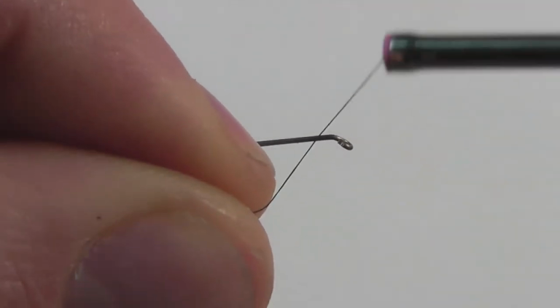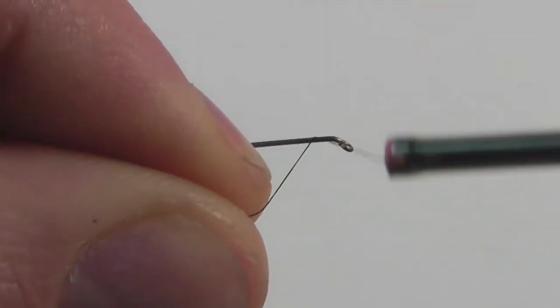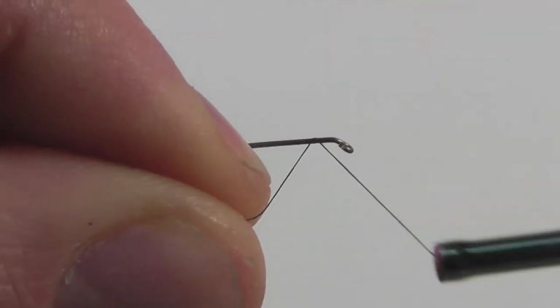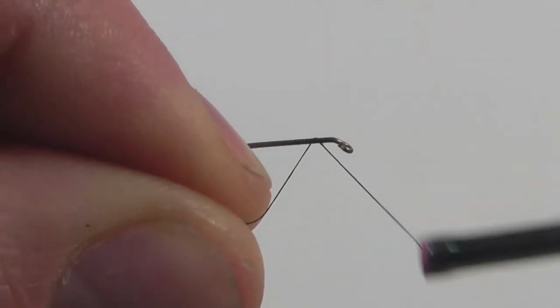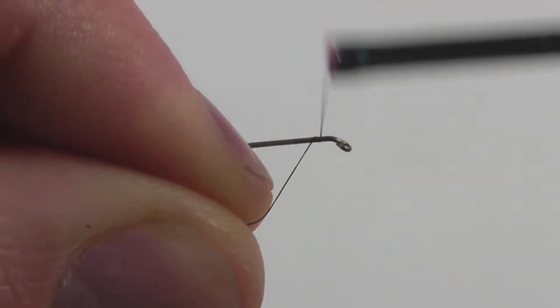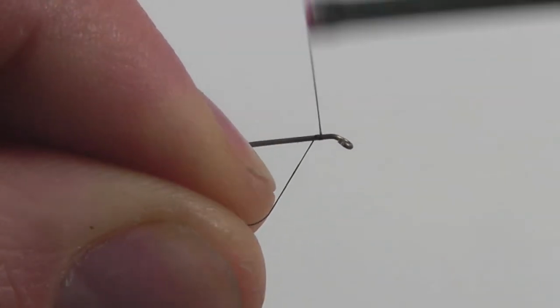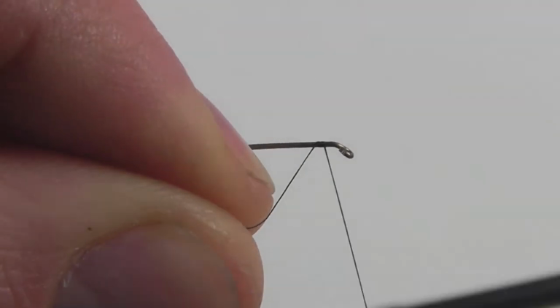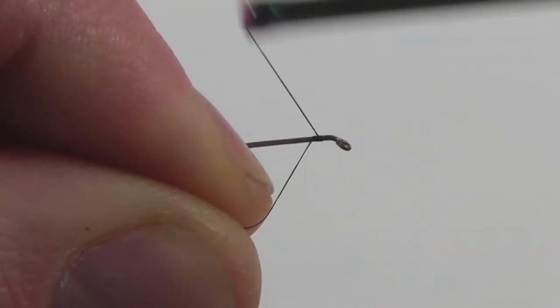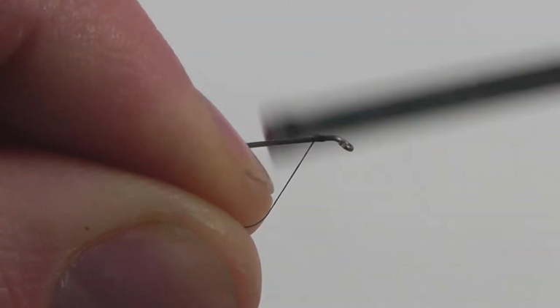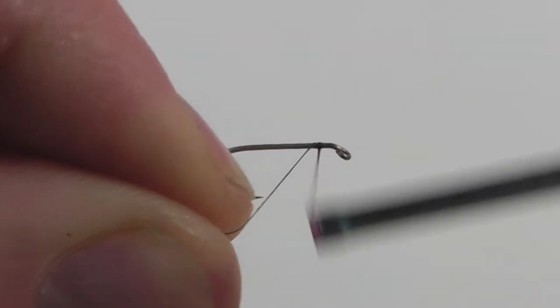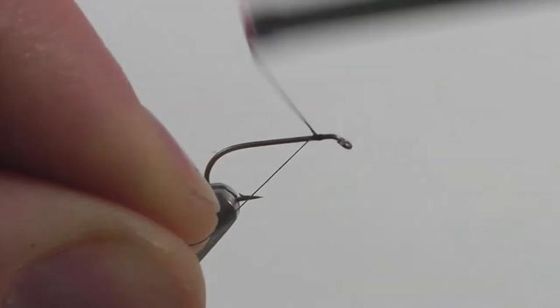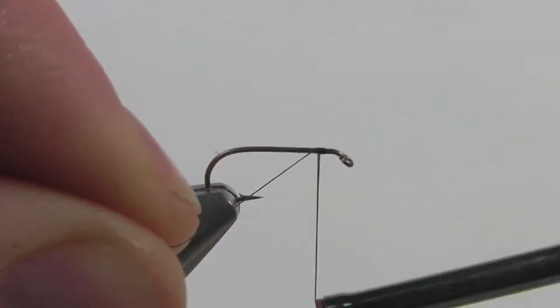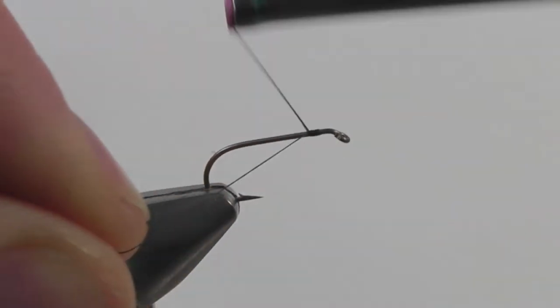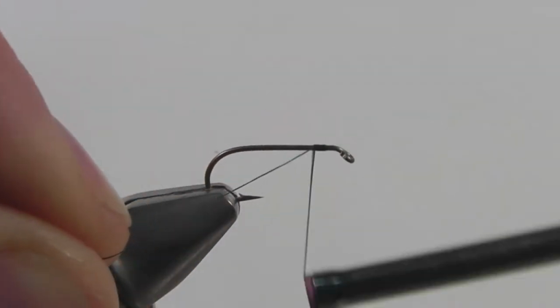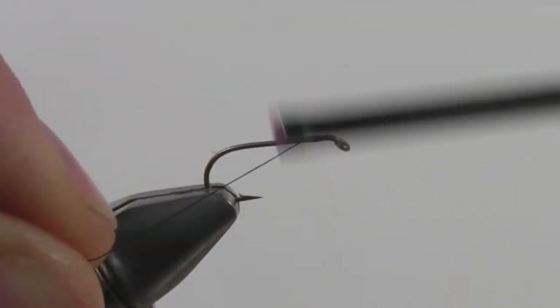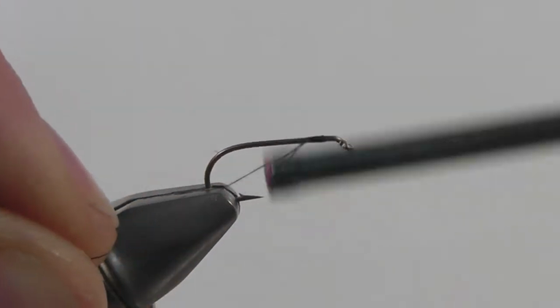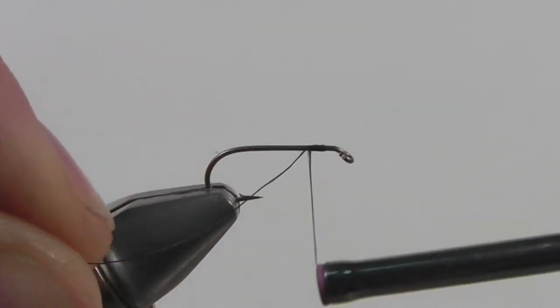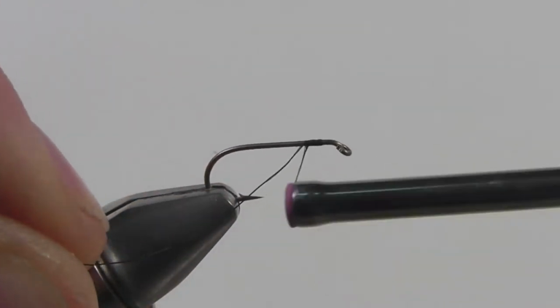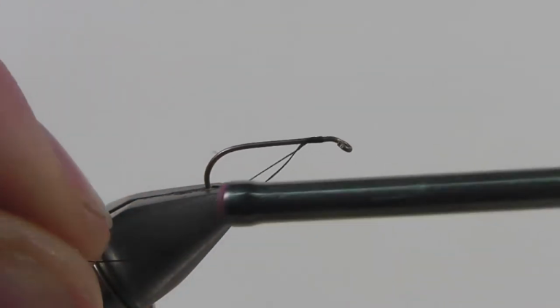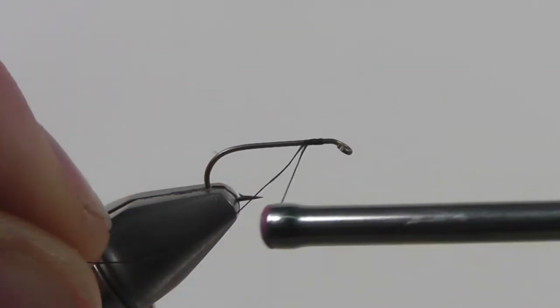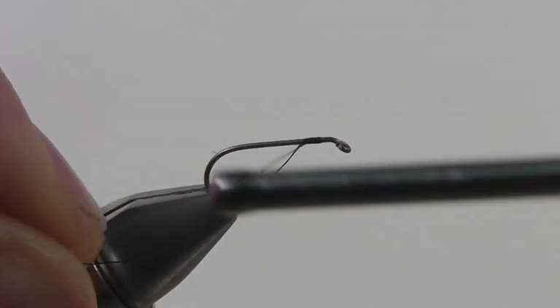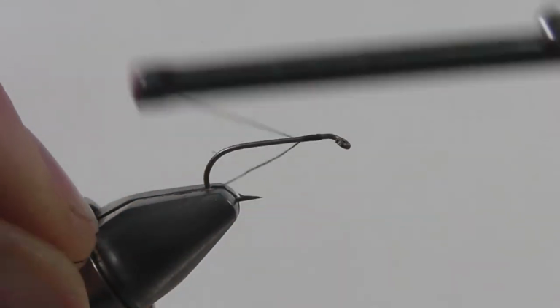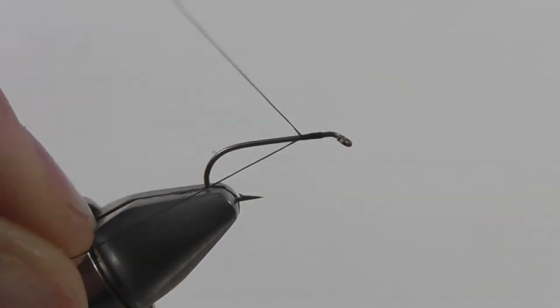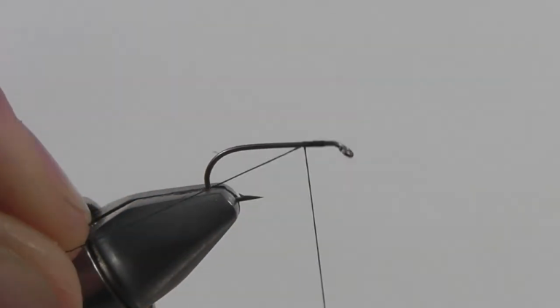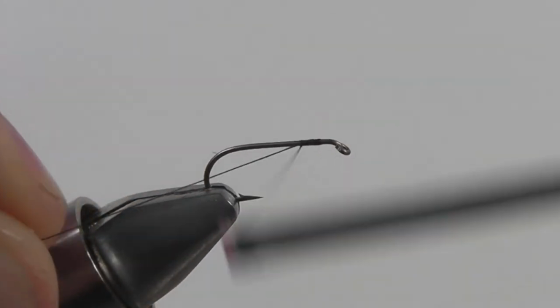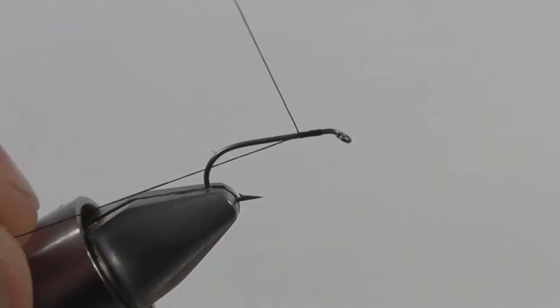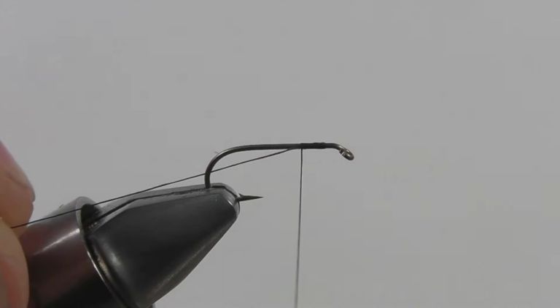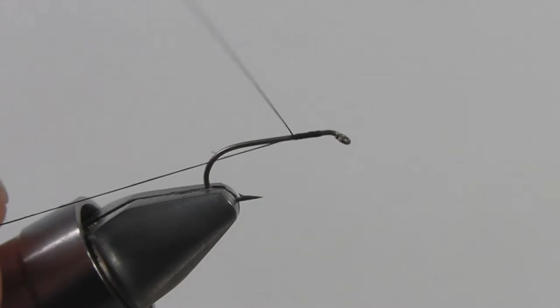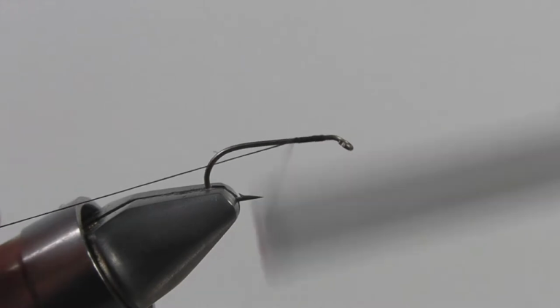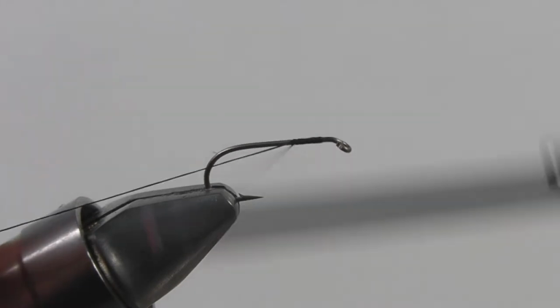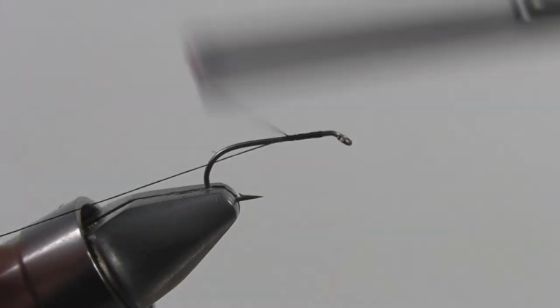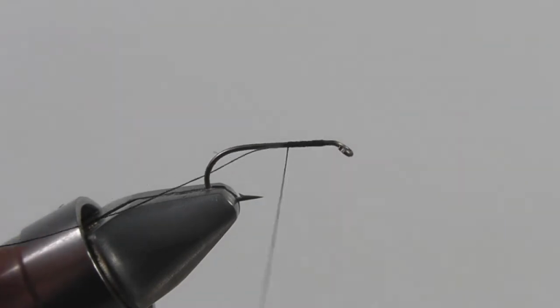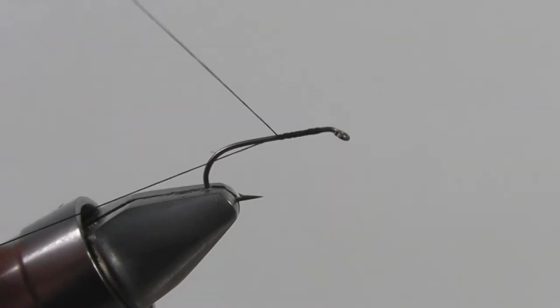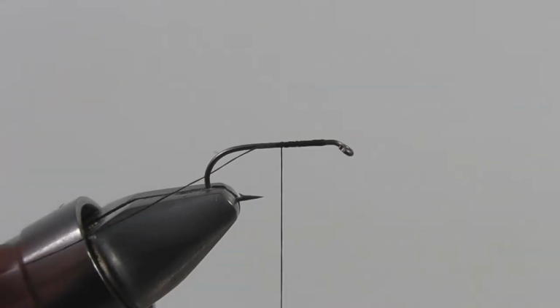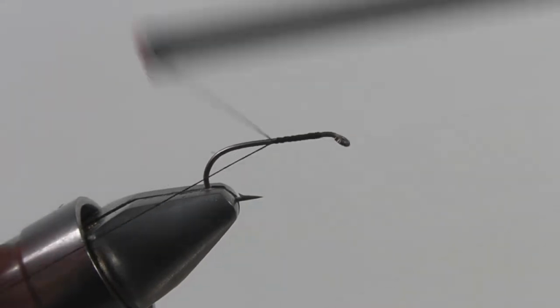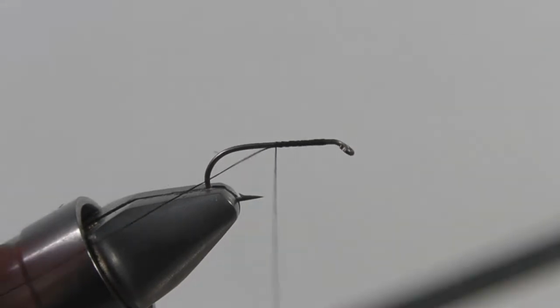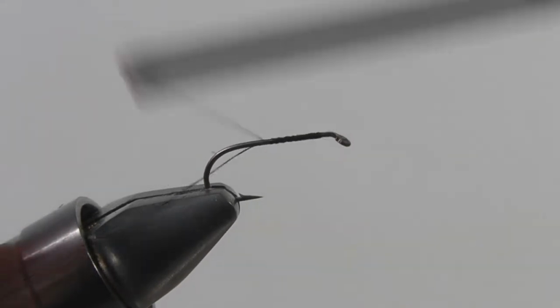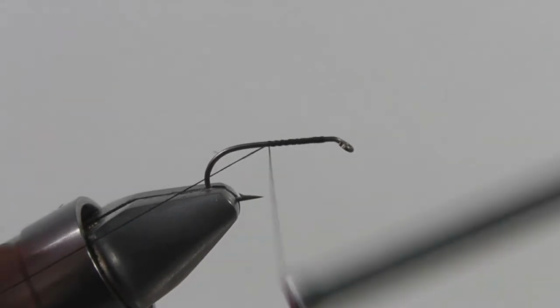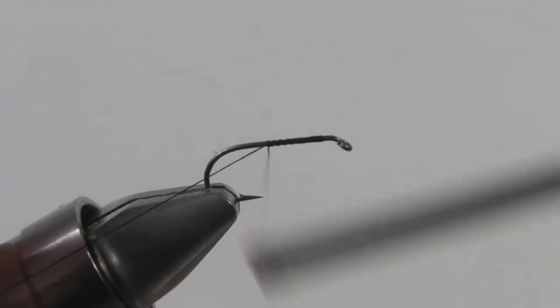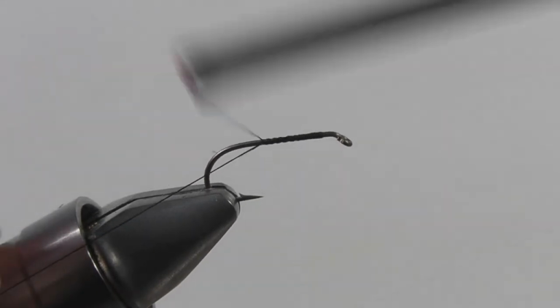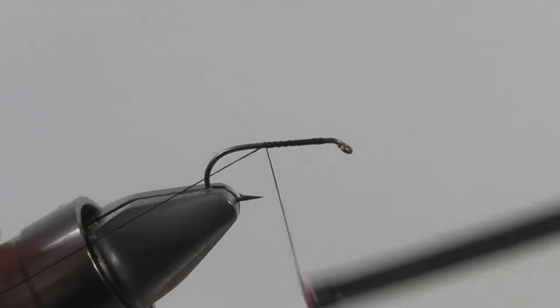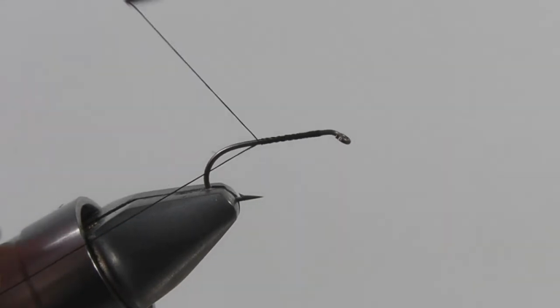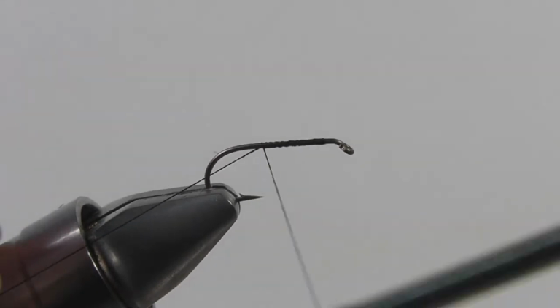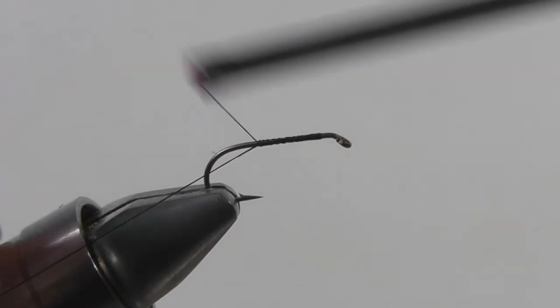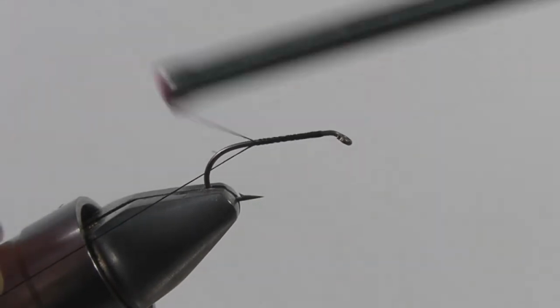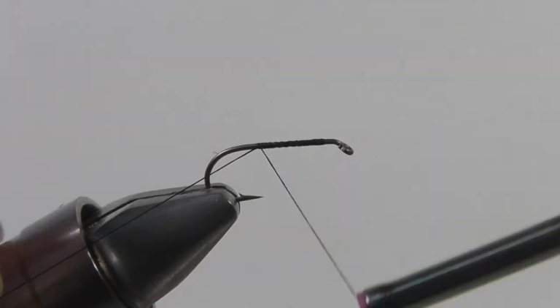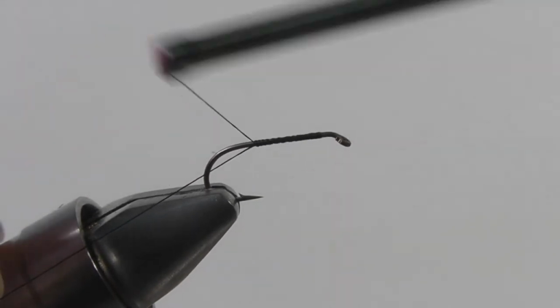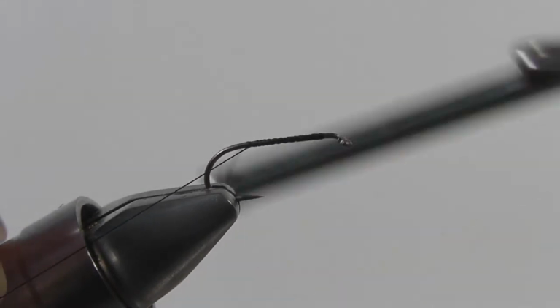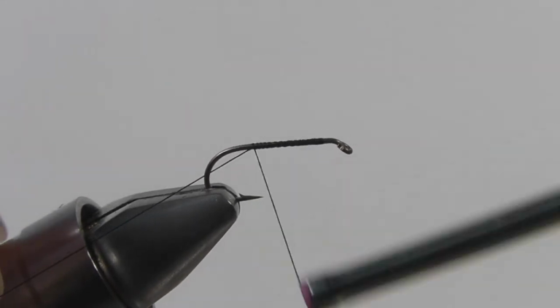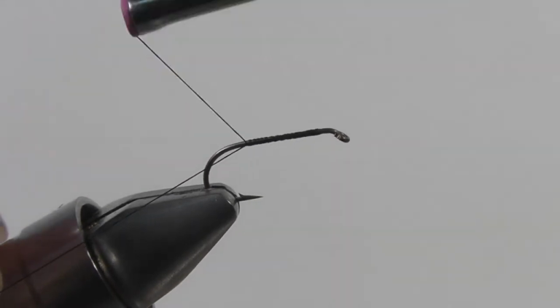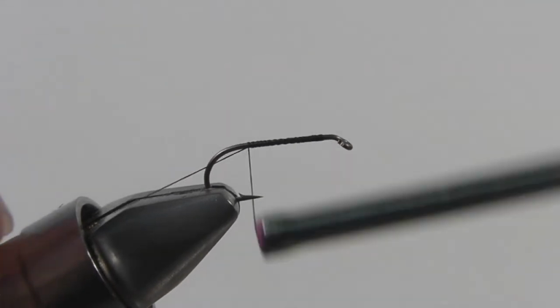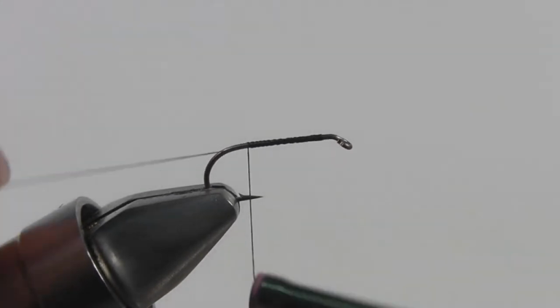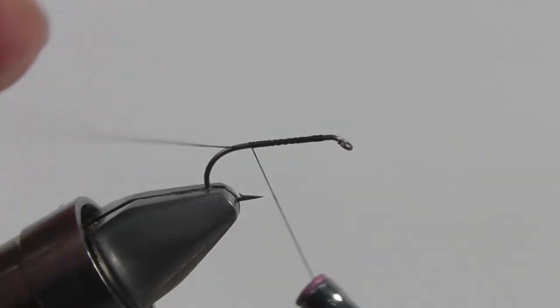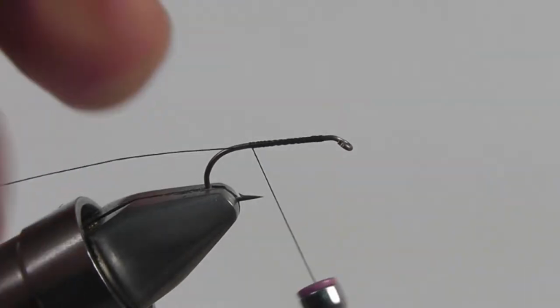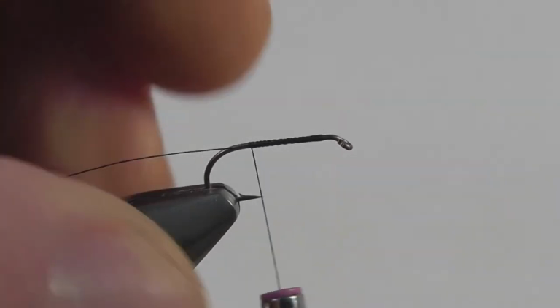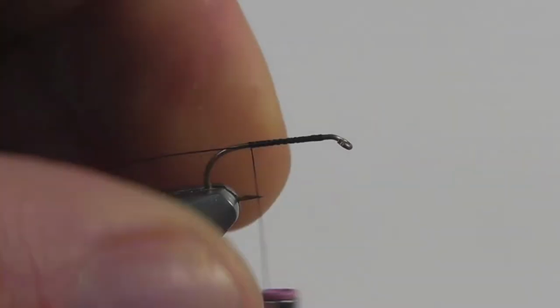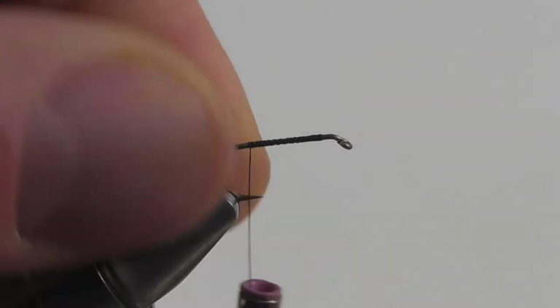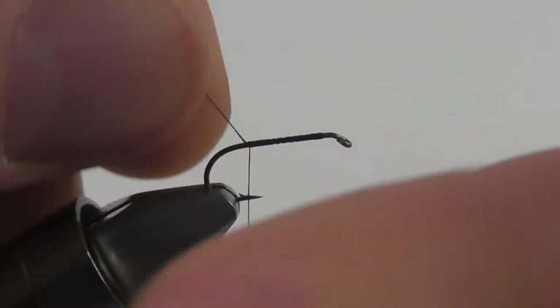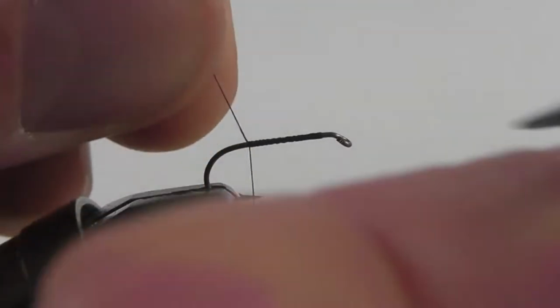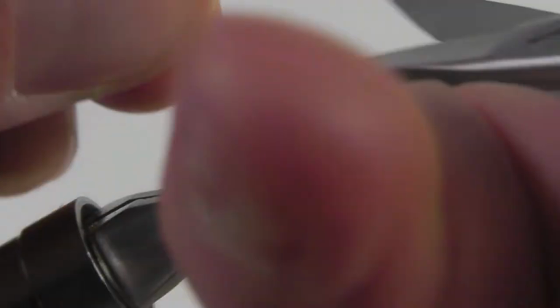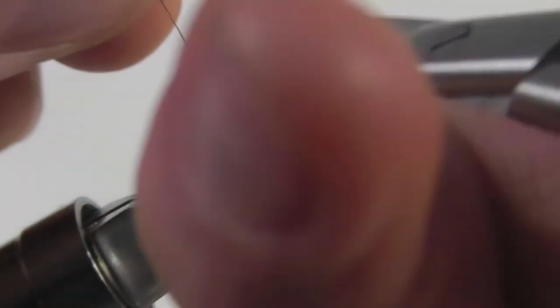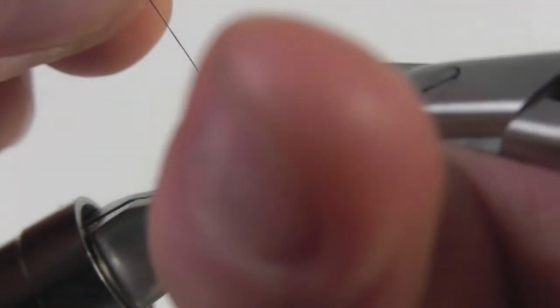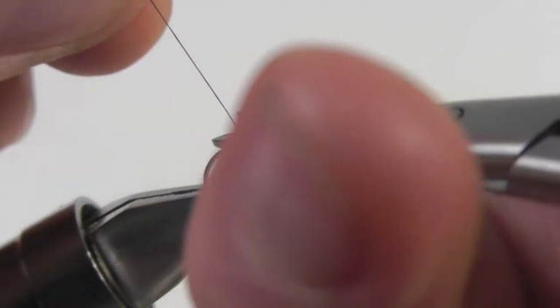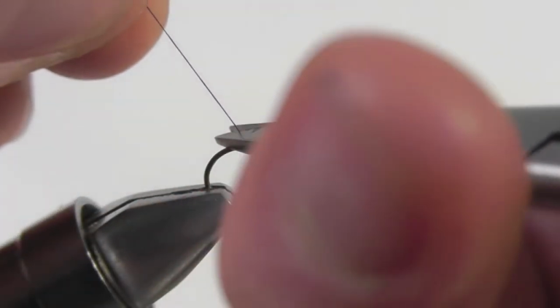First, start by securing your thread to the hook. Once it's secure, snip off the excess thread and then take your thread back to the bend of the hook.